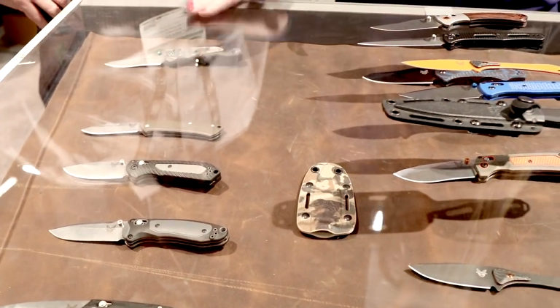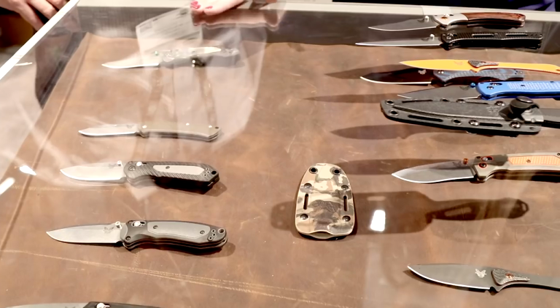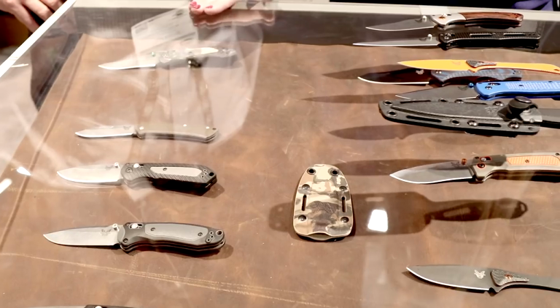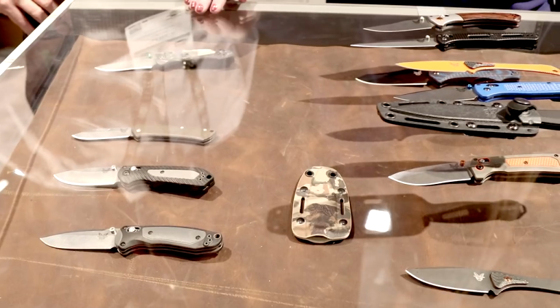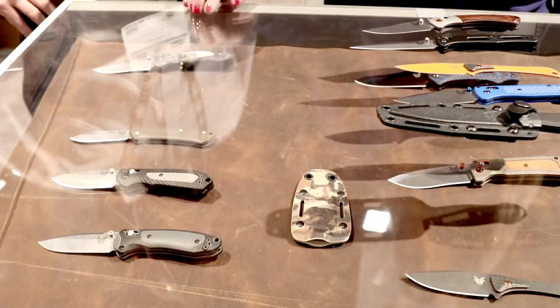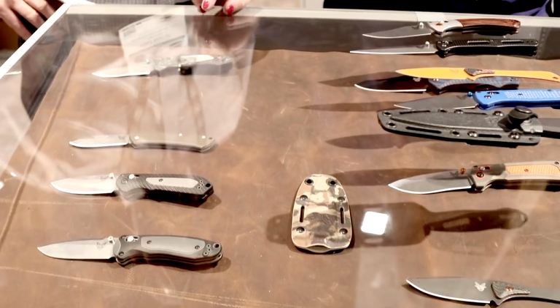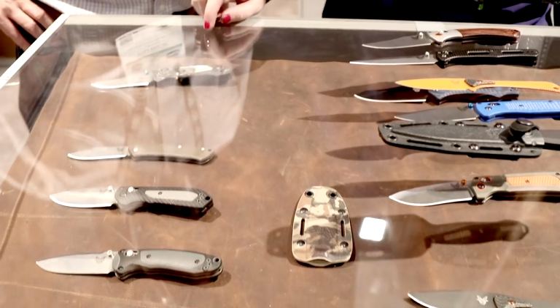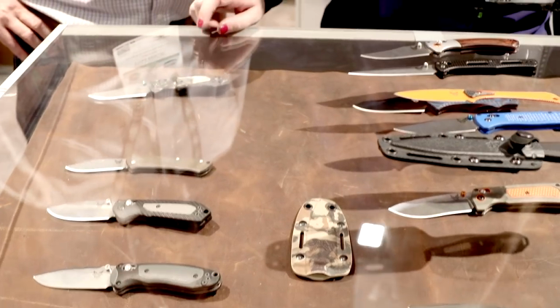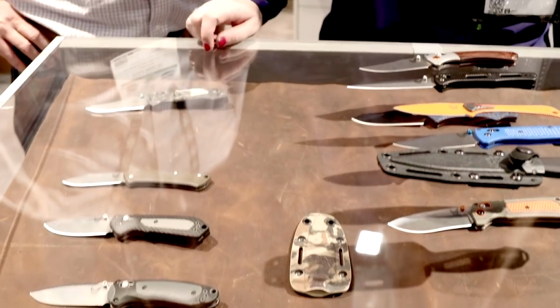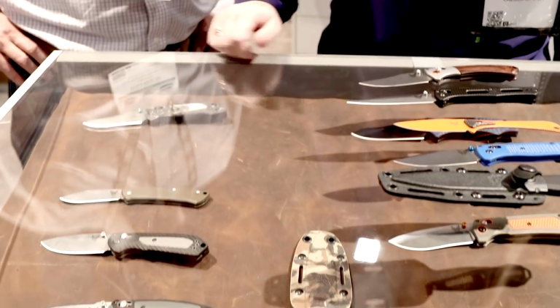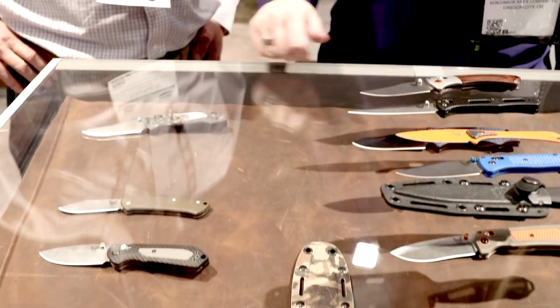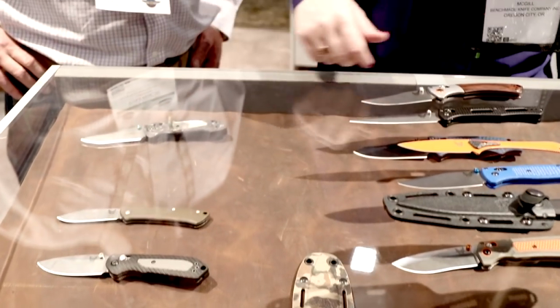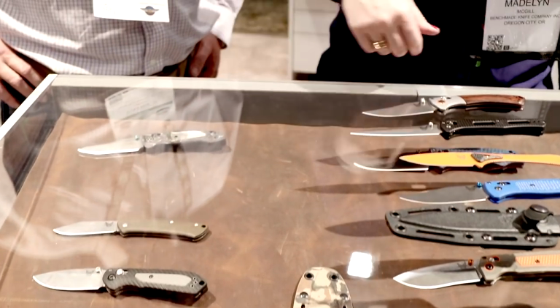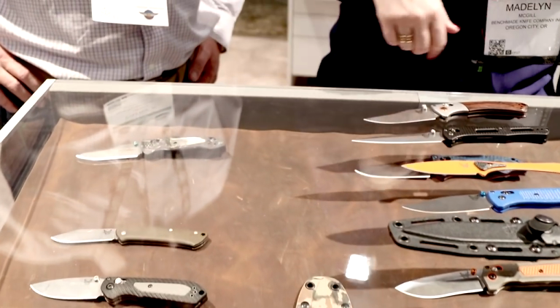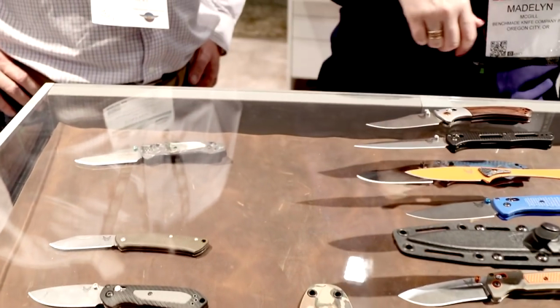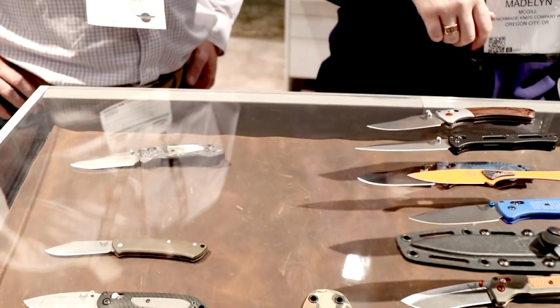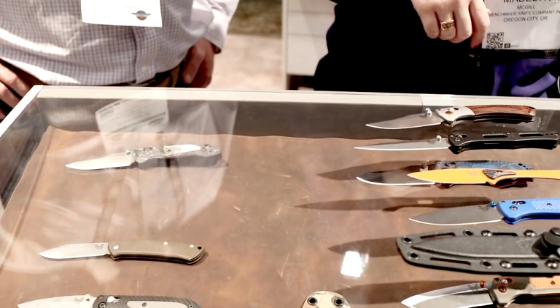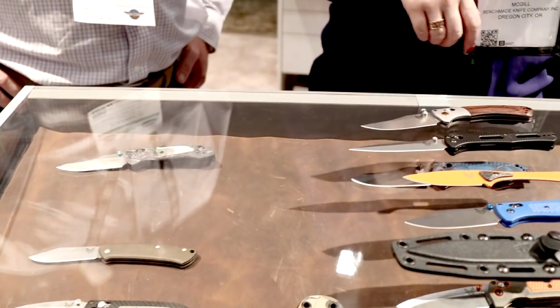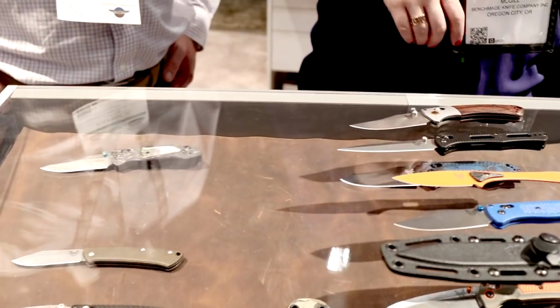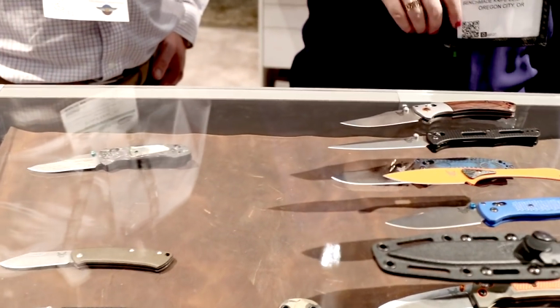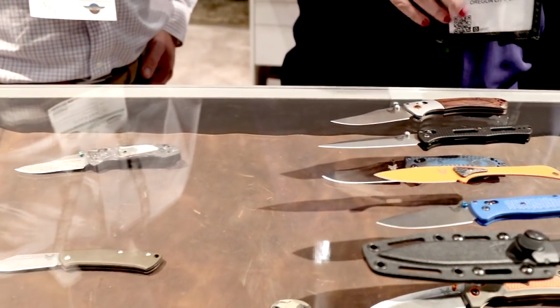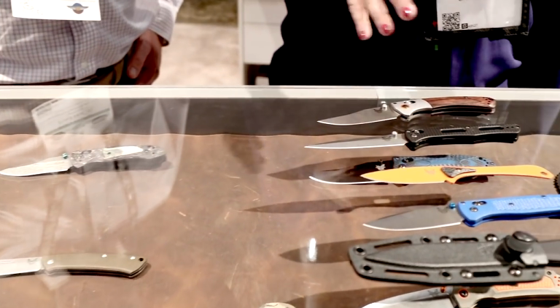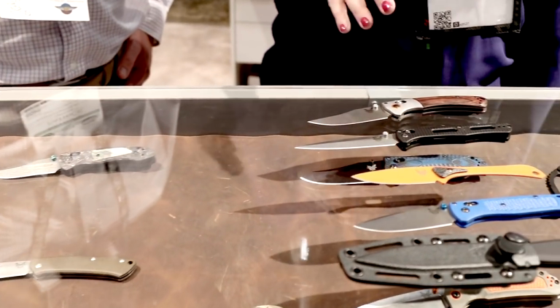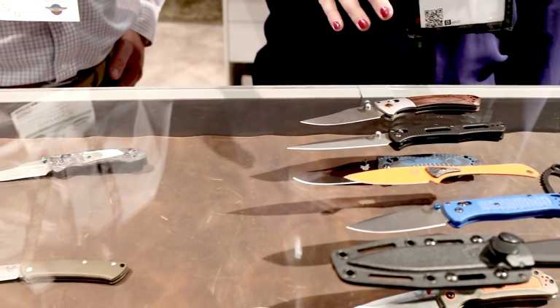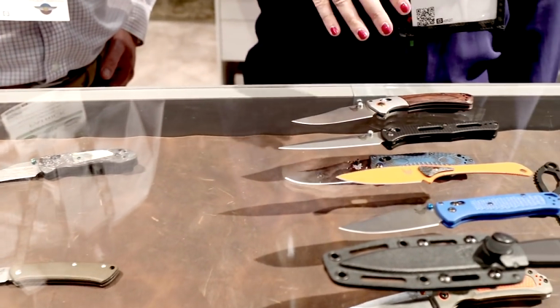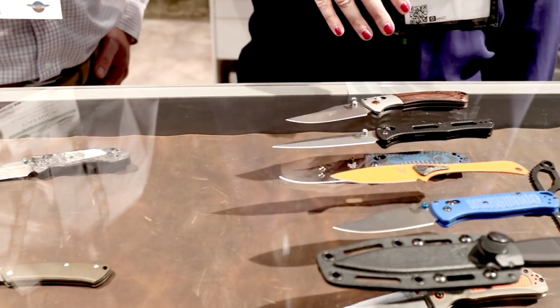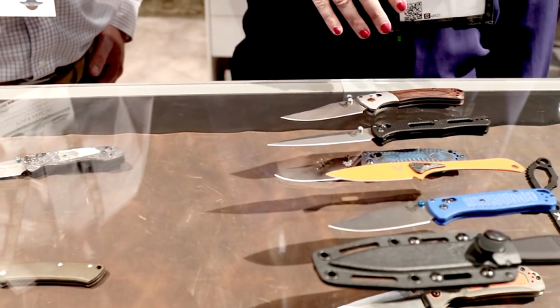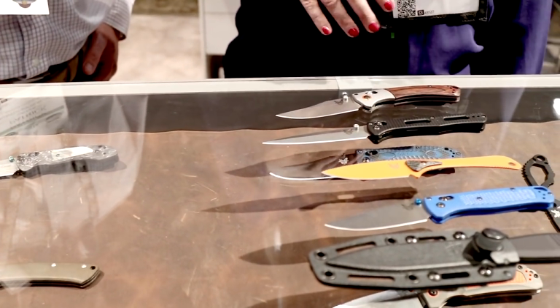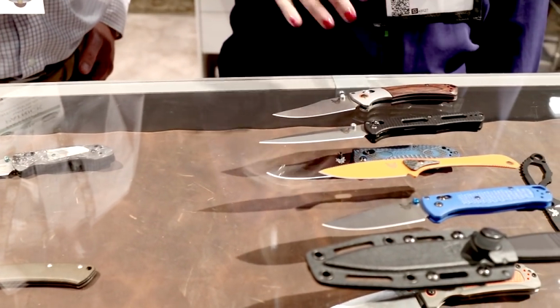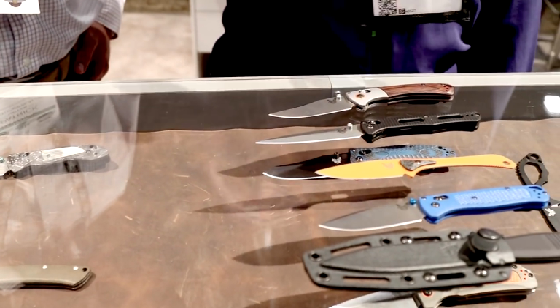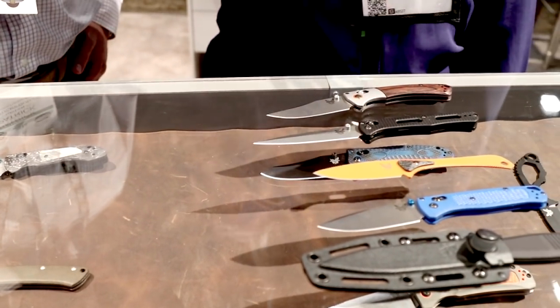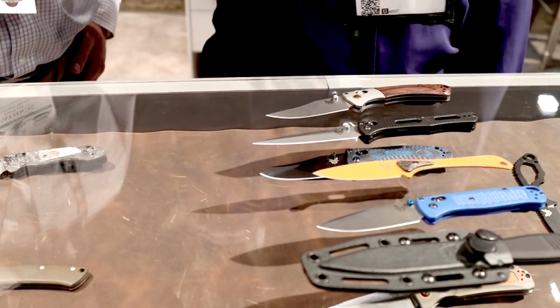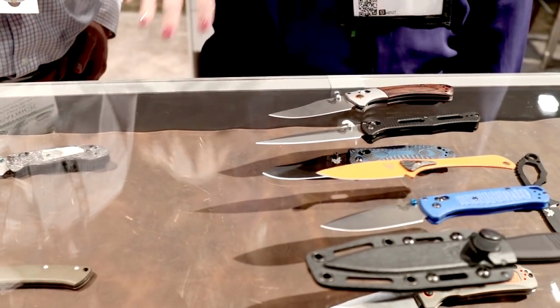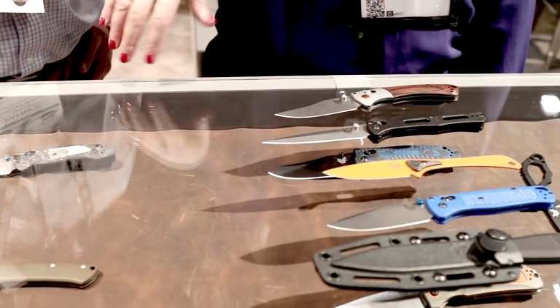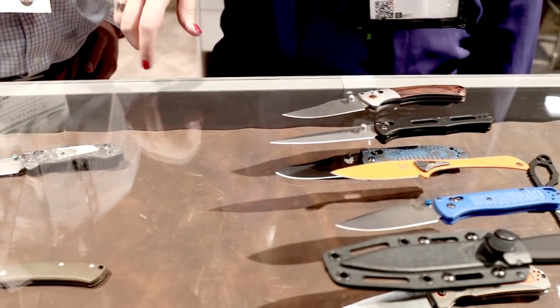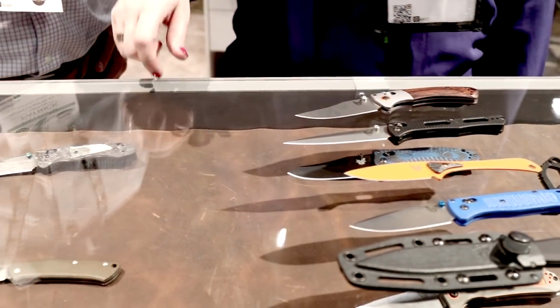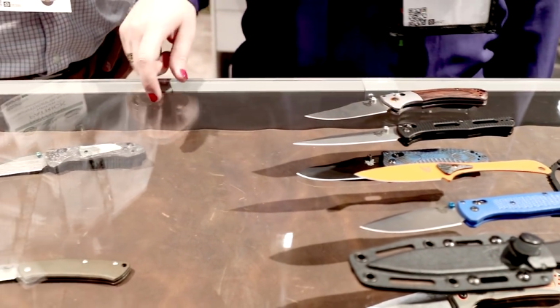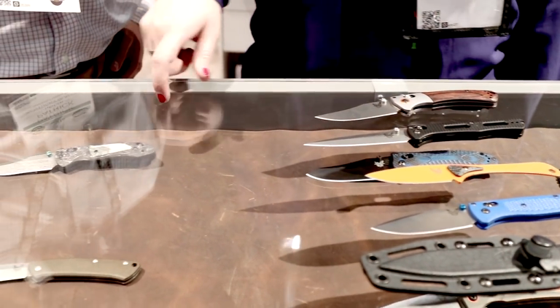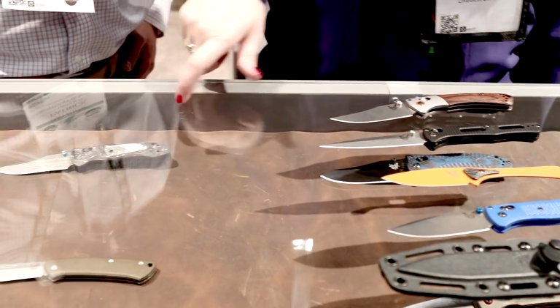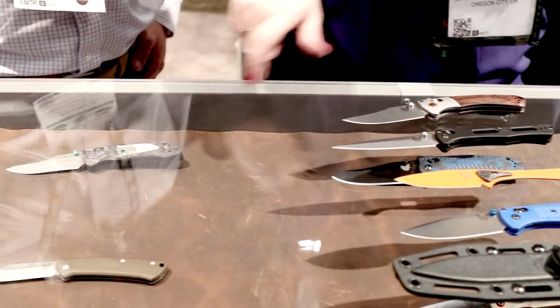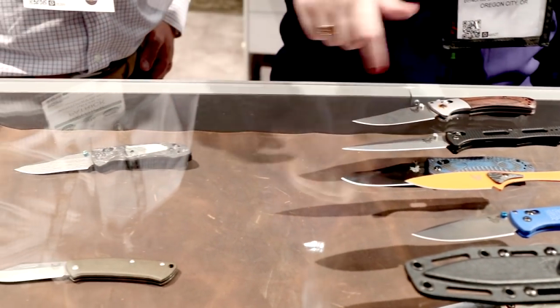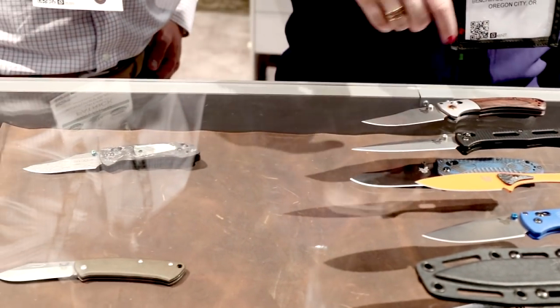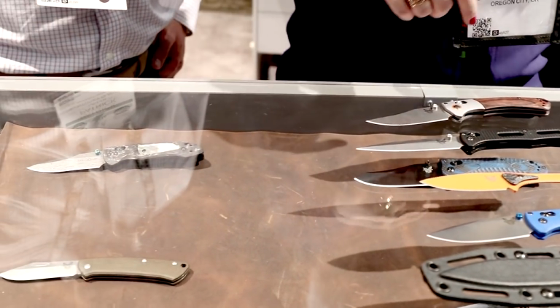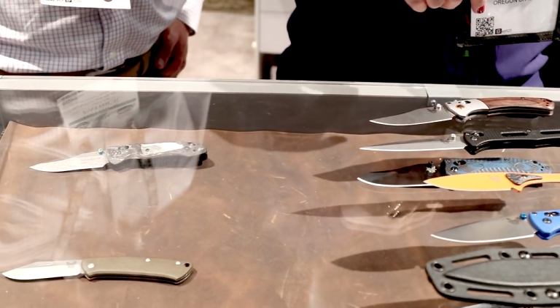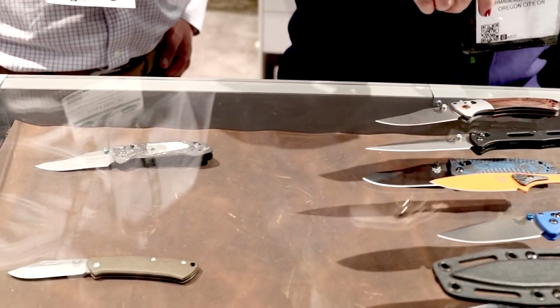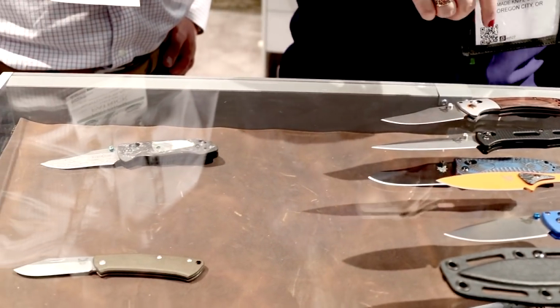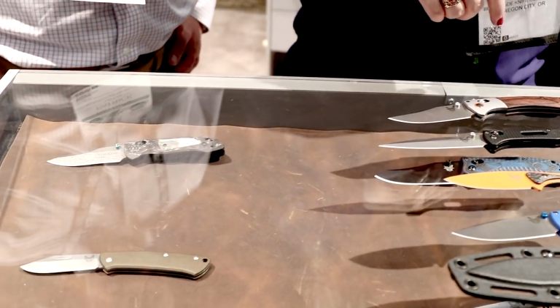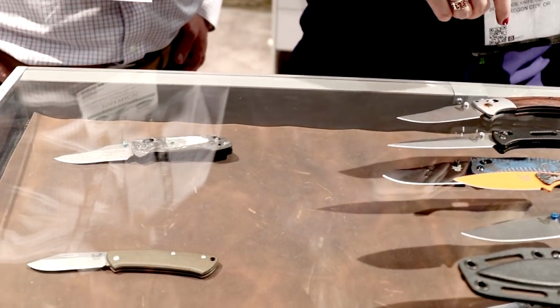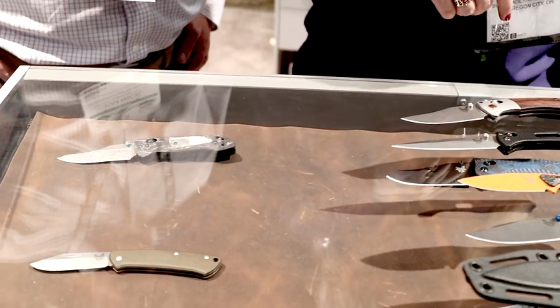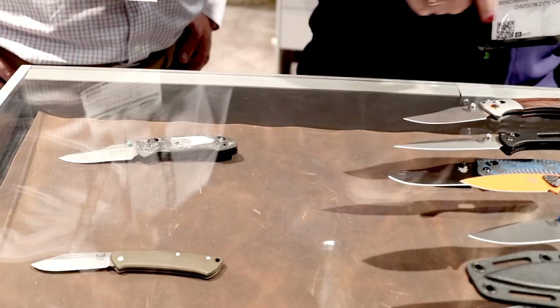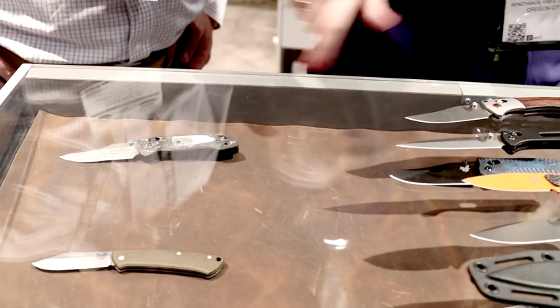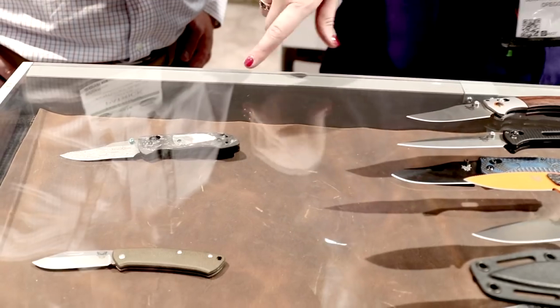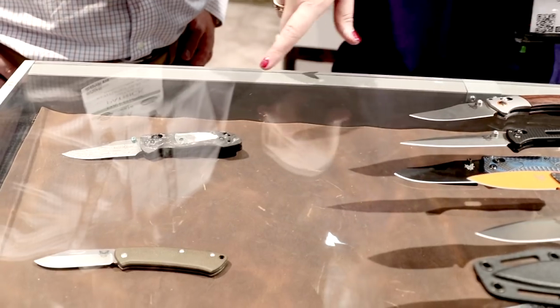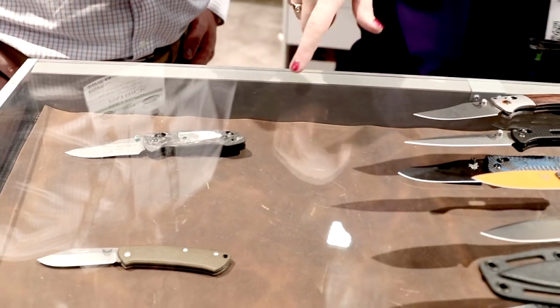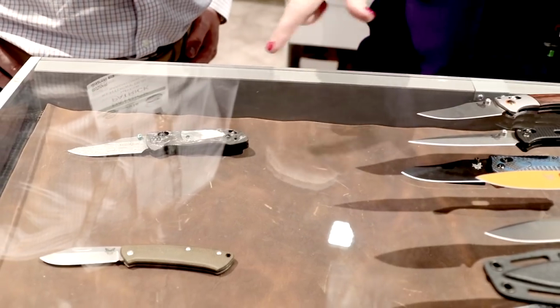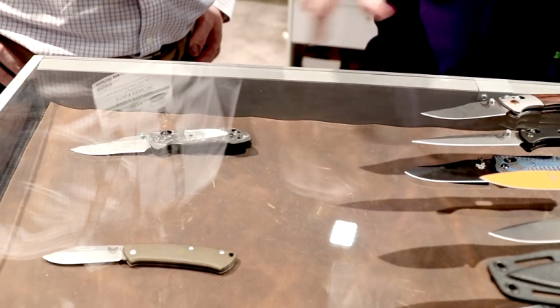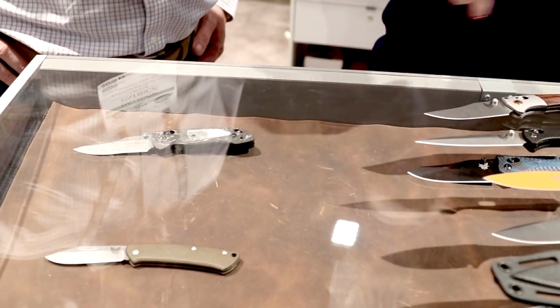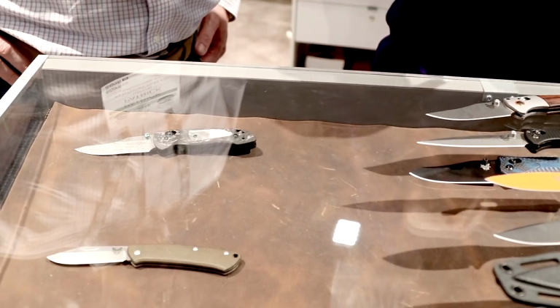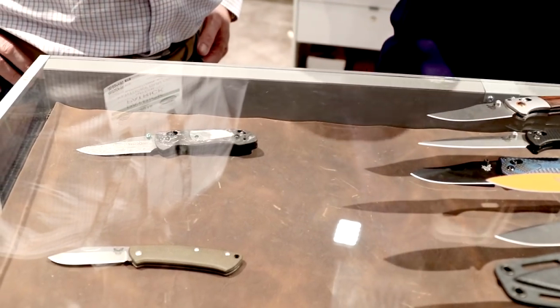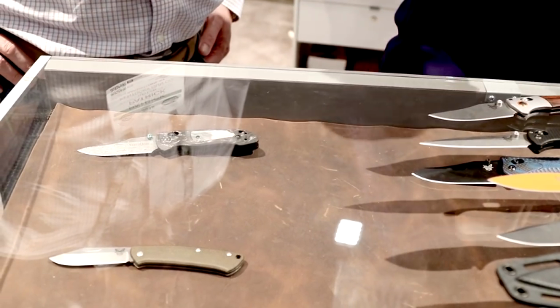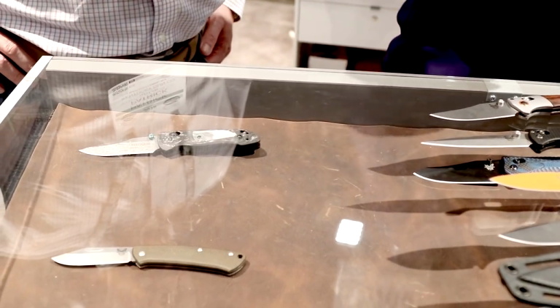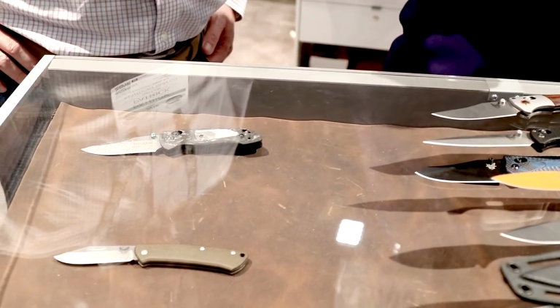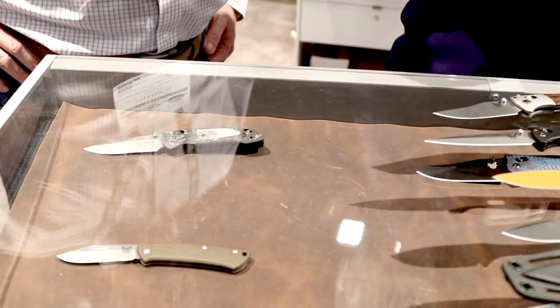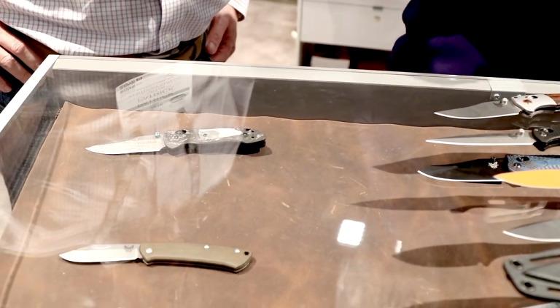Up here is our Annual Limited for the year. It's our gold class. You can see some mother of pearl and carbon fiber there.